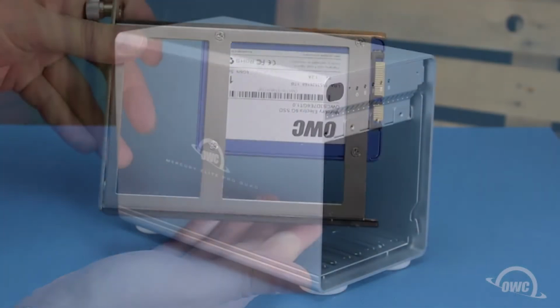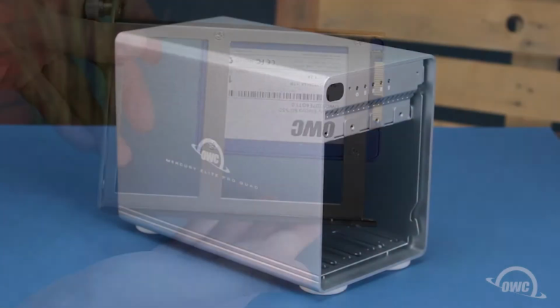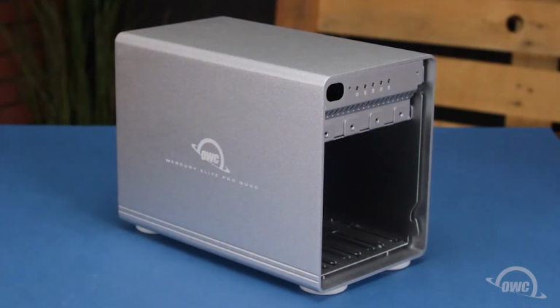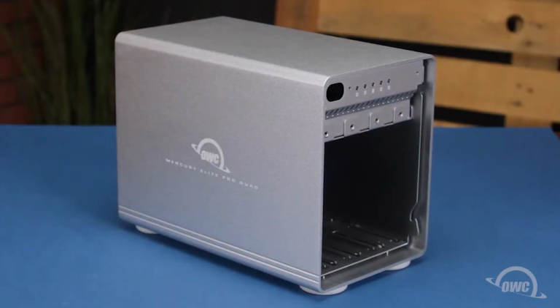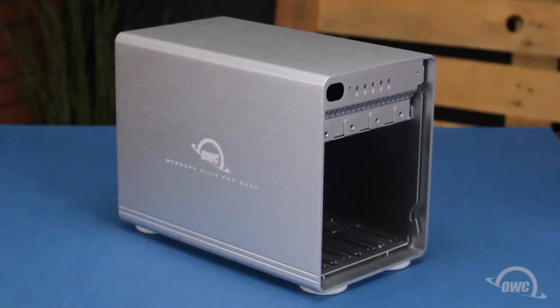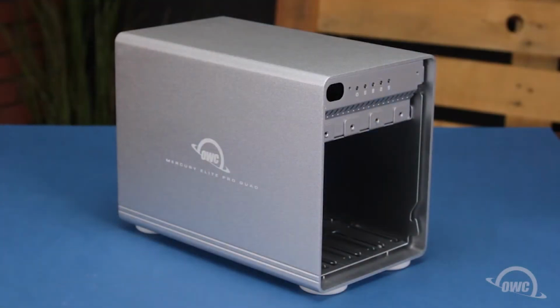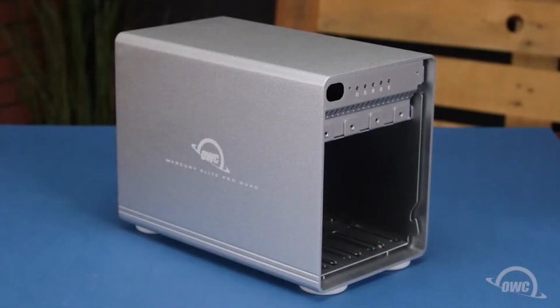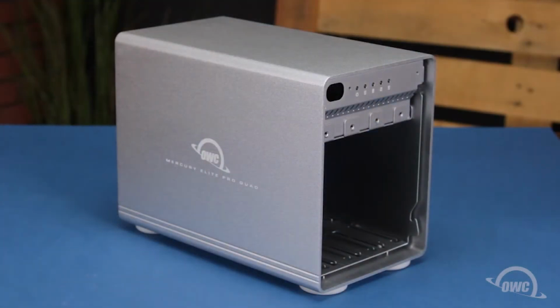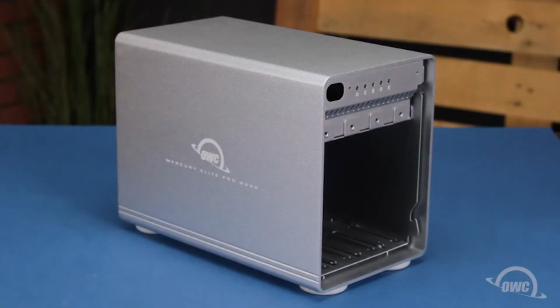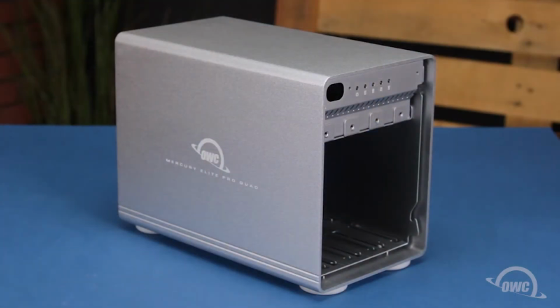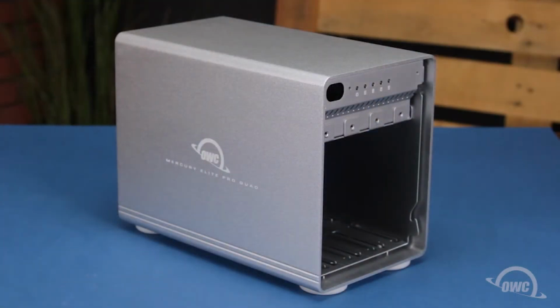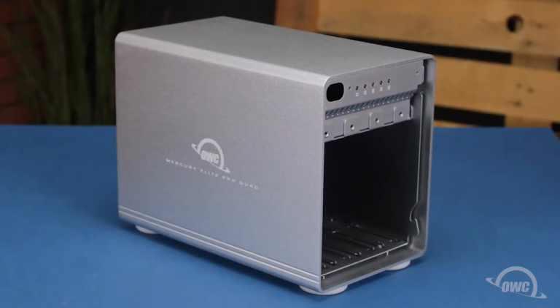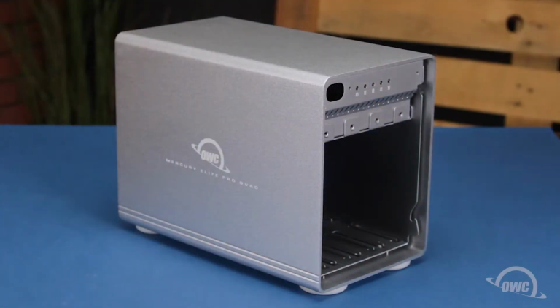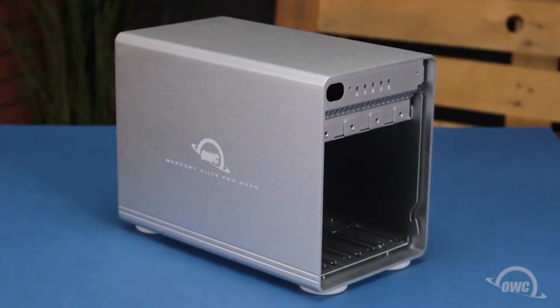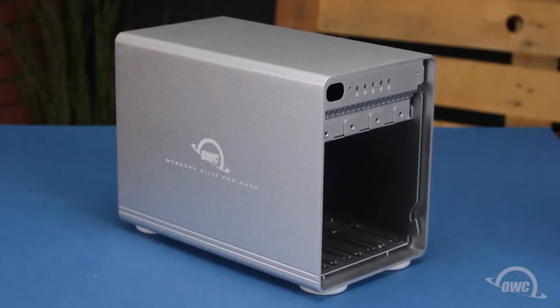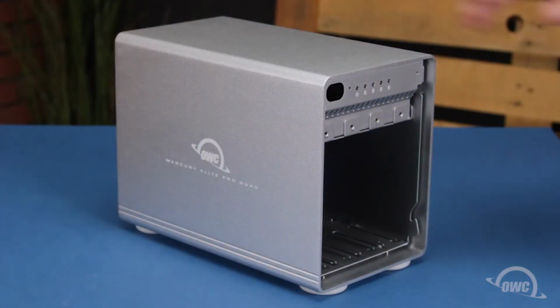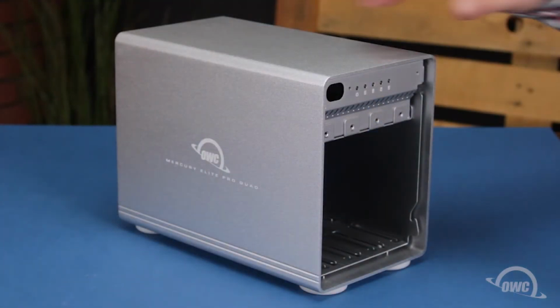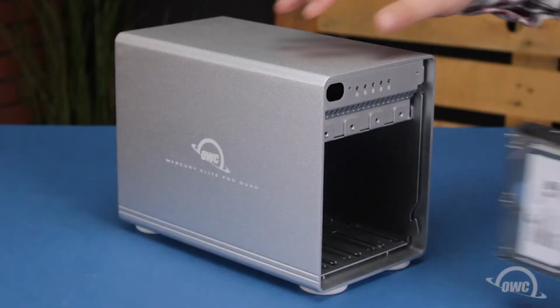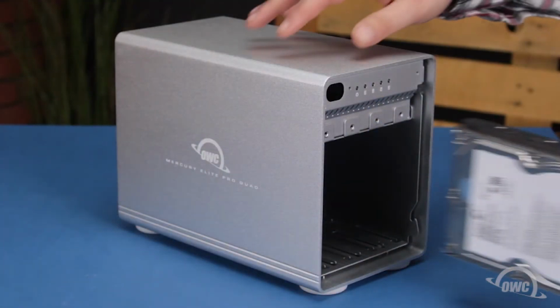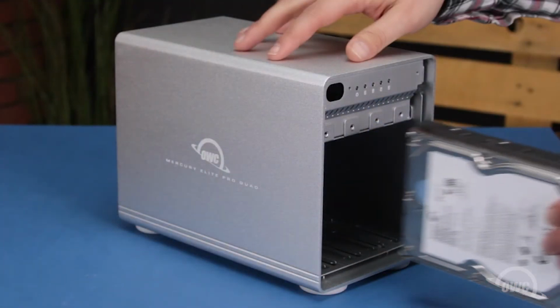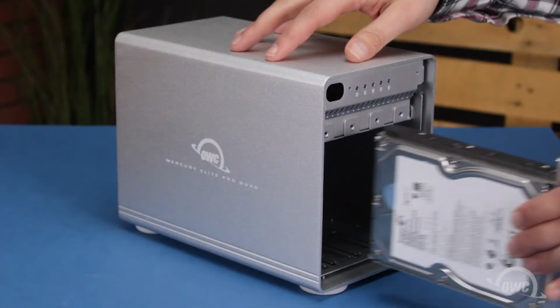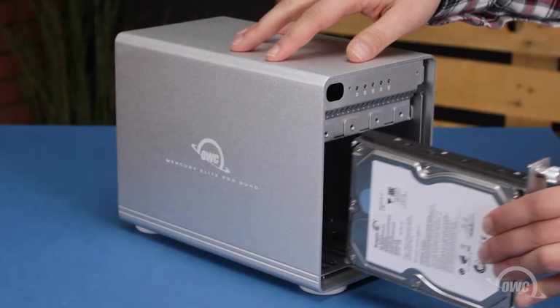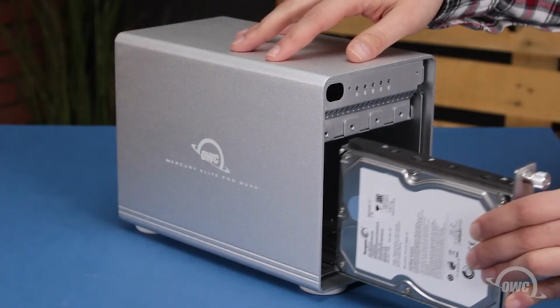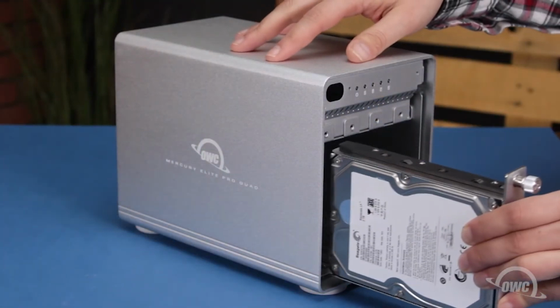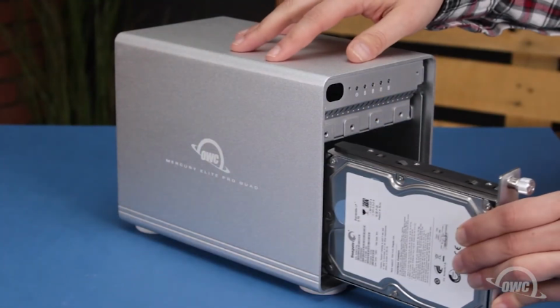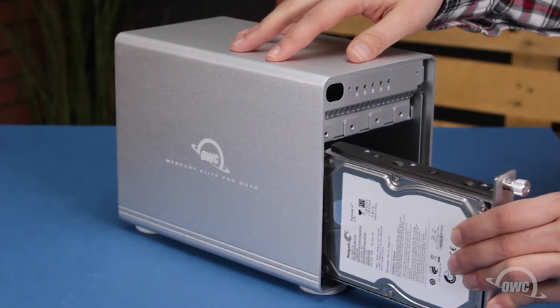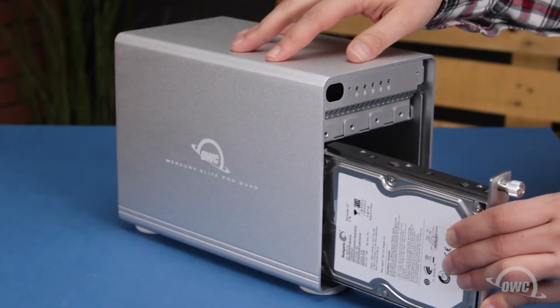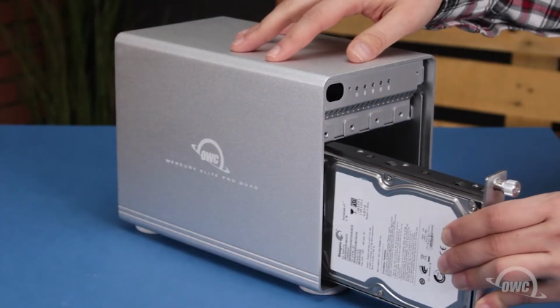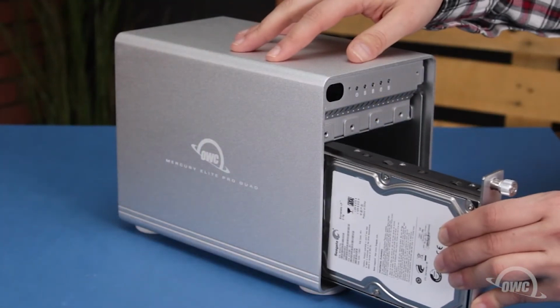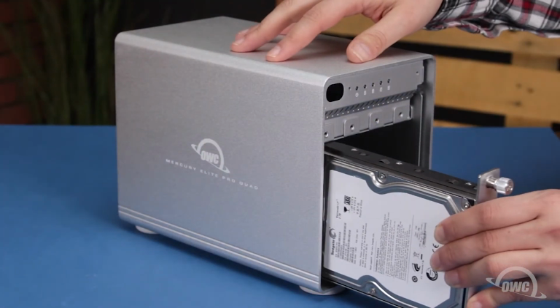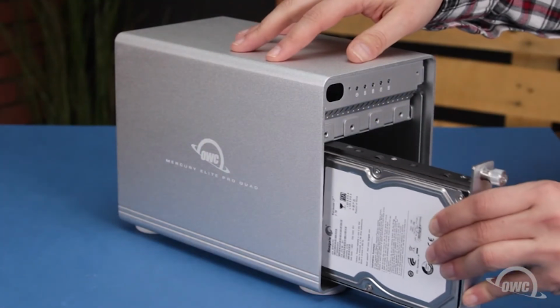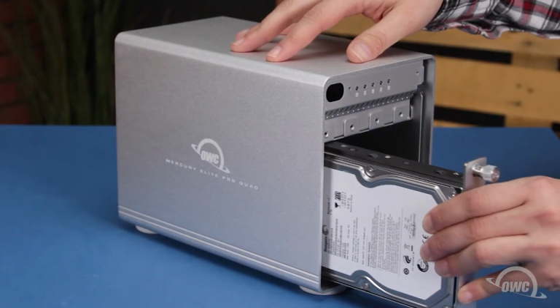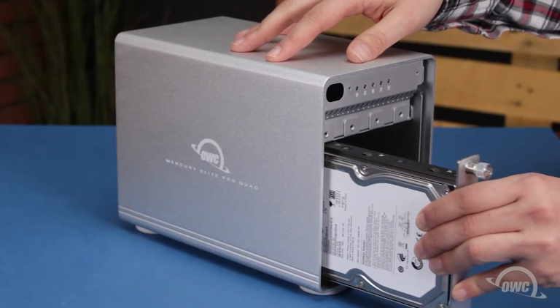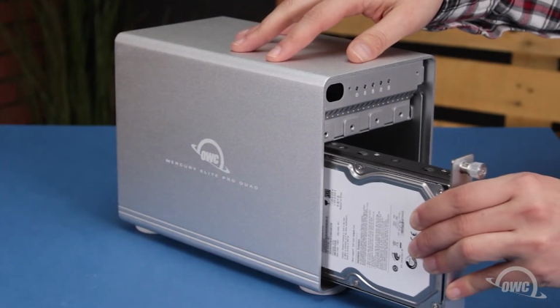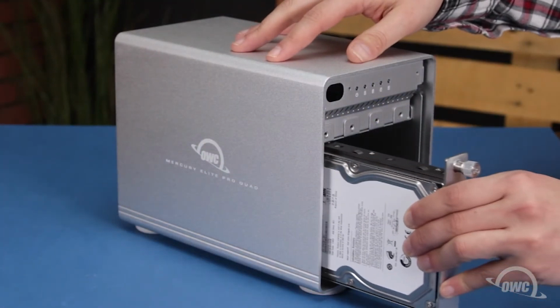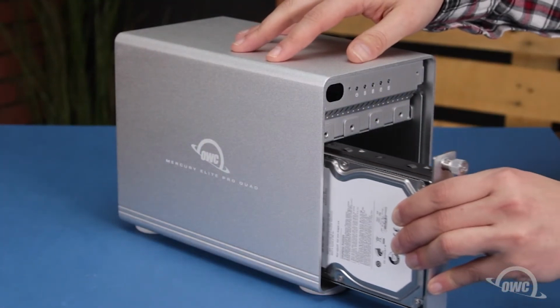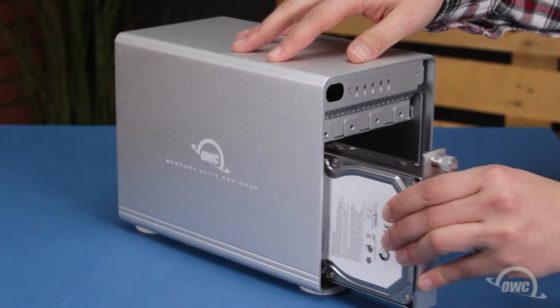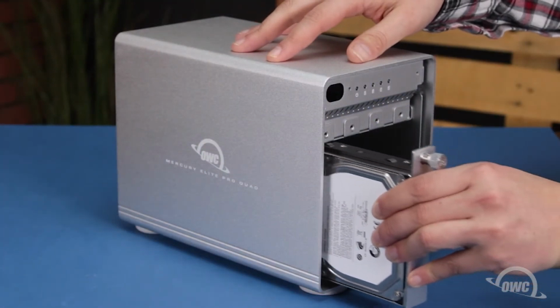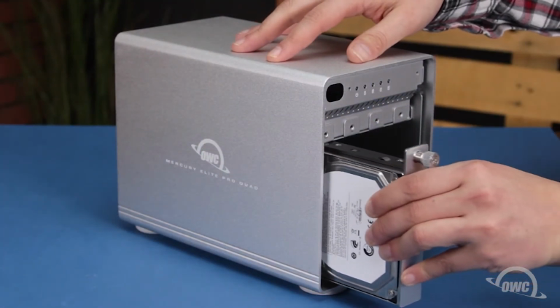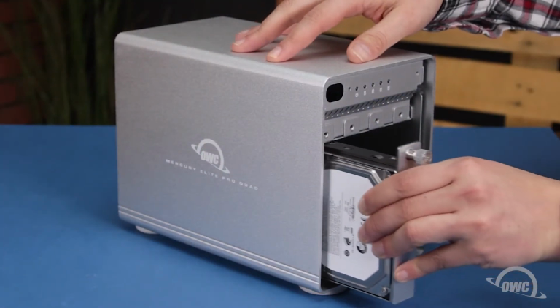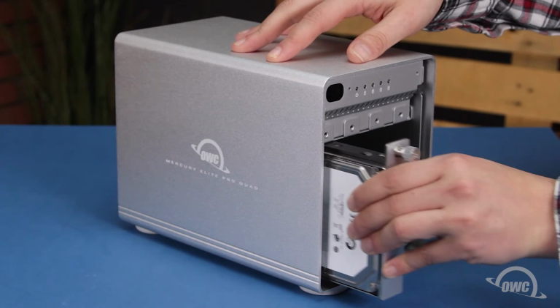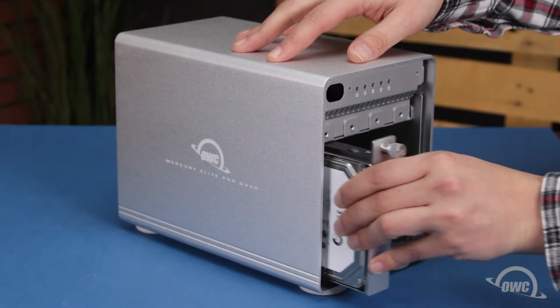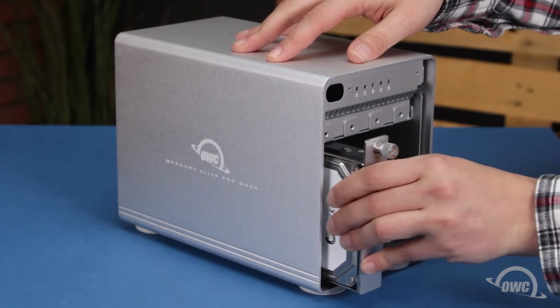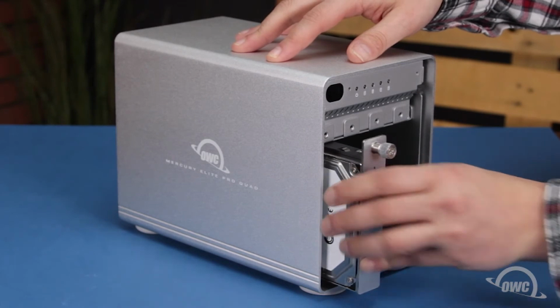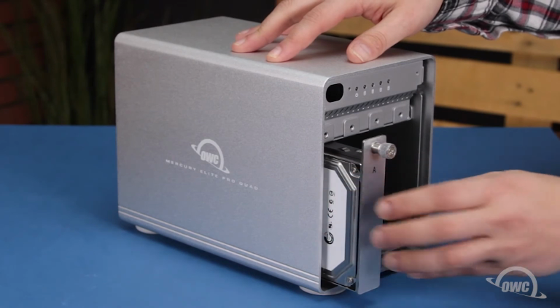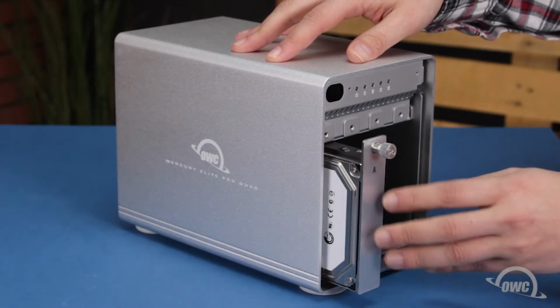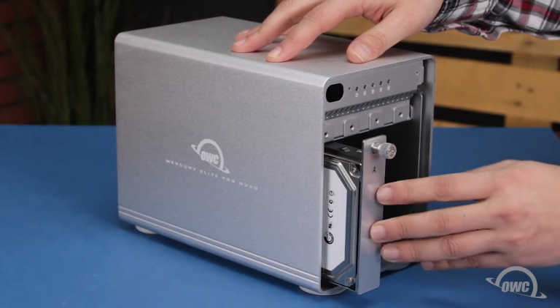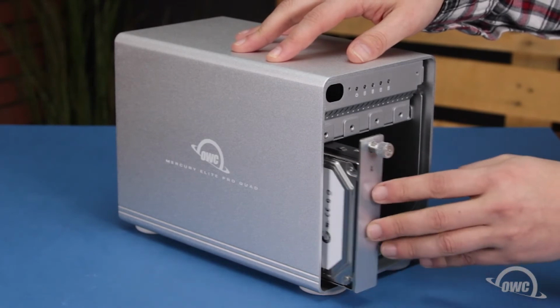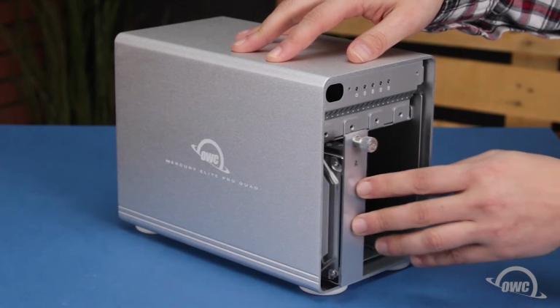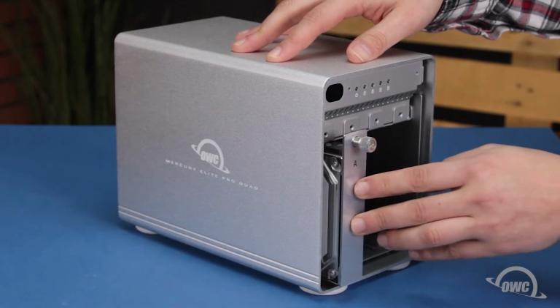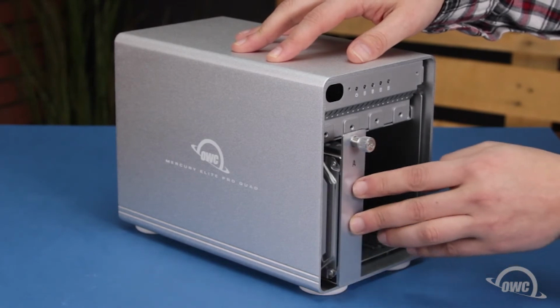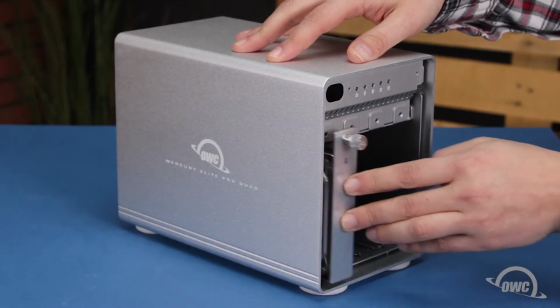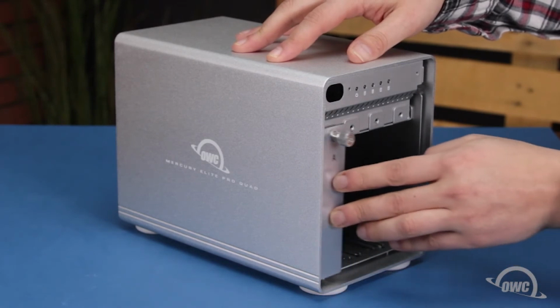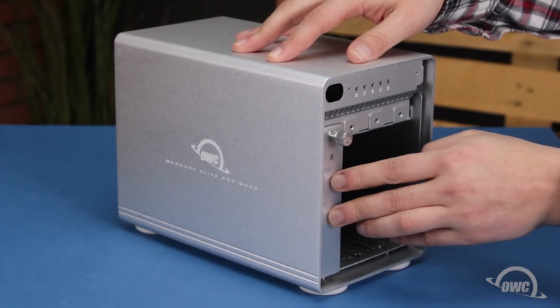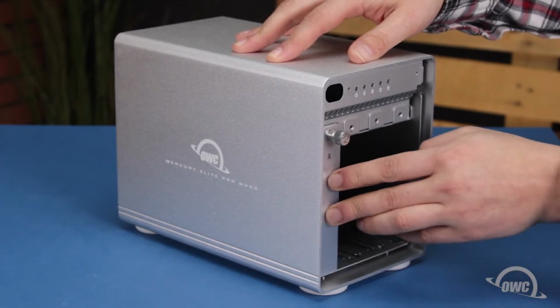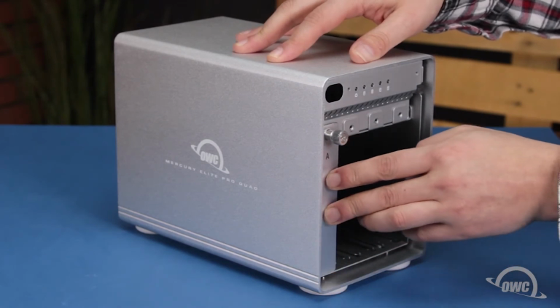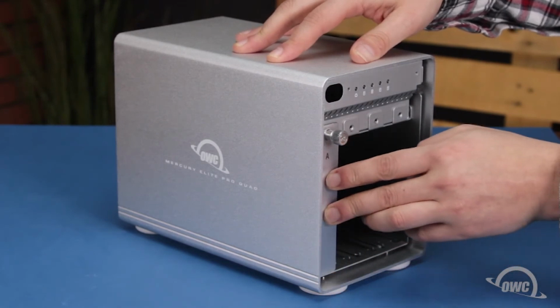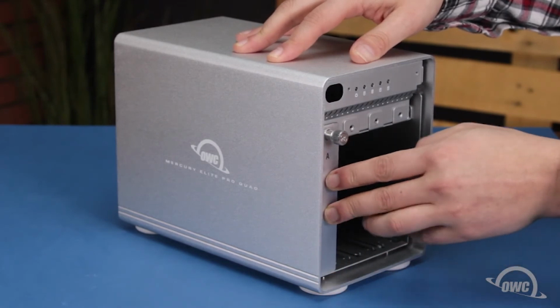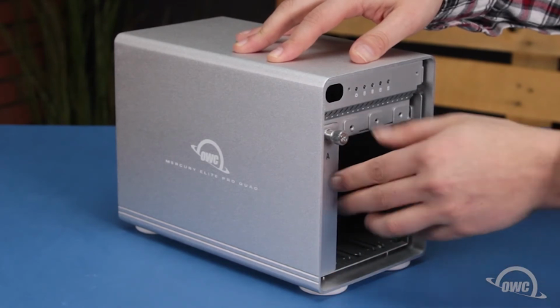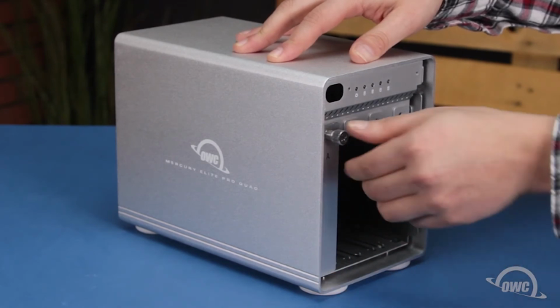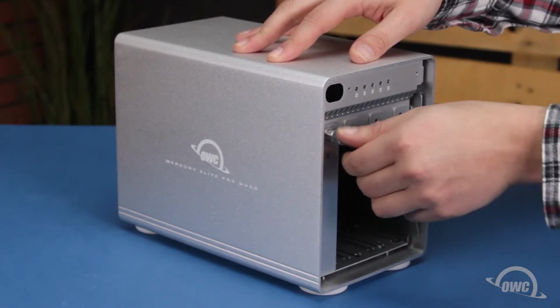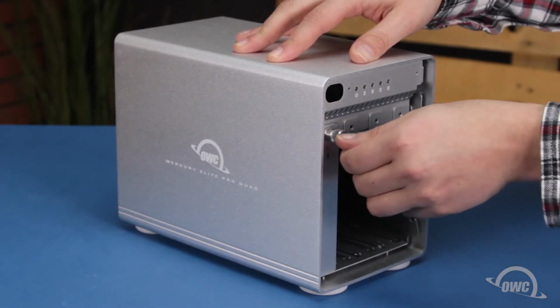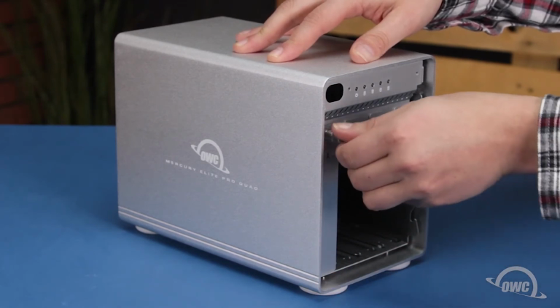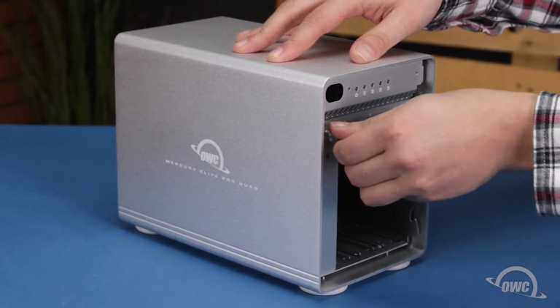Once you've secured all the drives in their trays, you can slide the trays back into their respective slots and secure them by tightening the thumb screw.